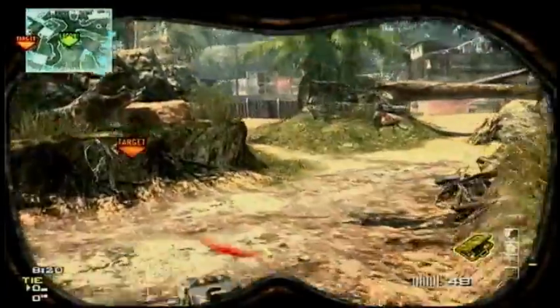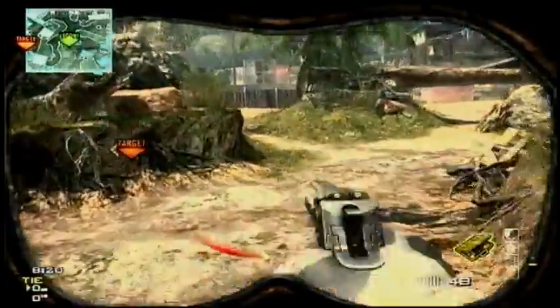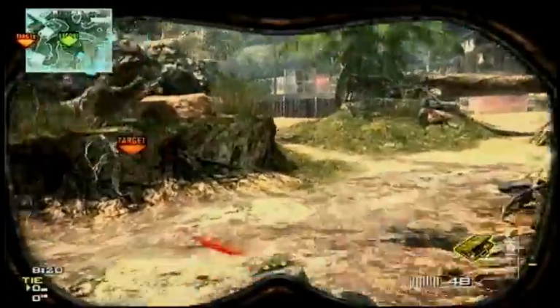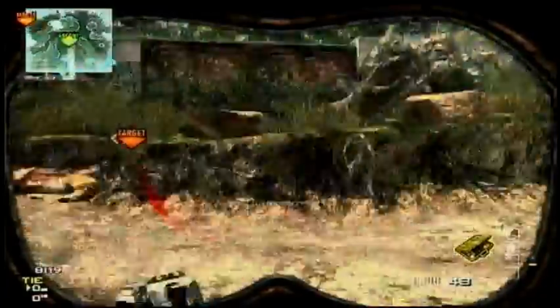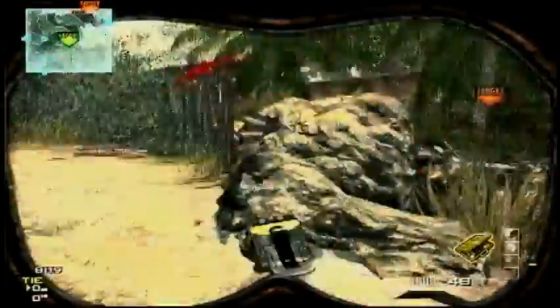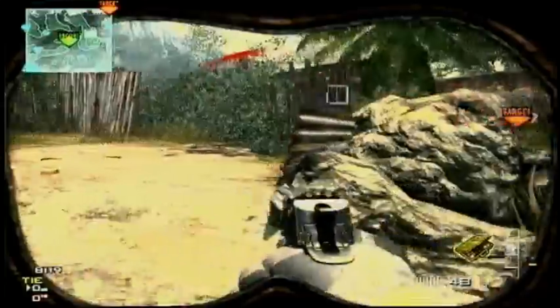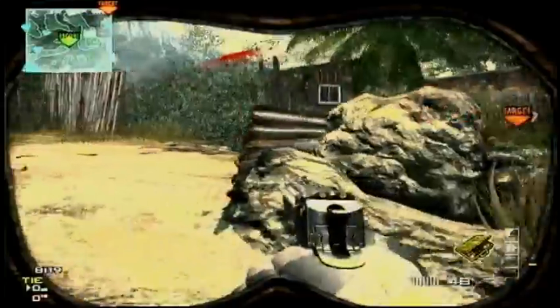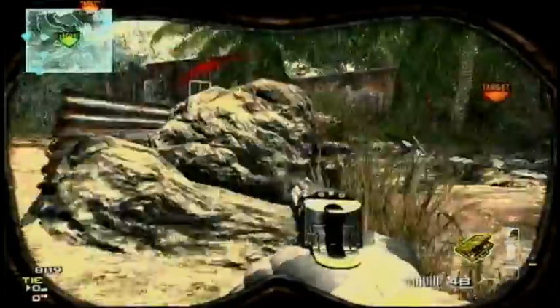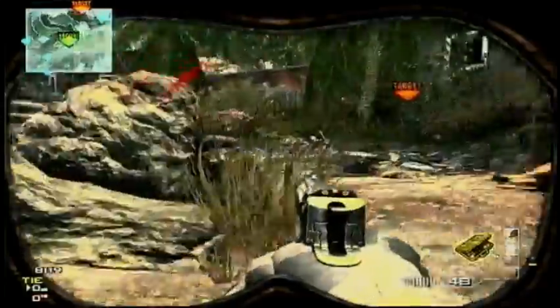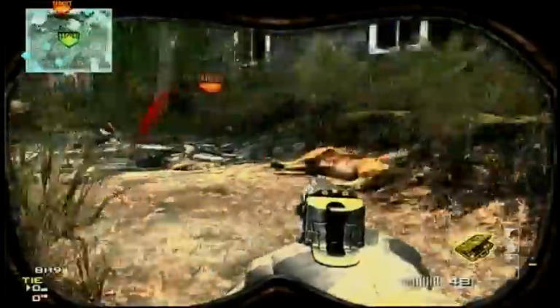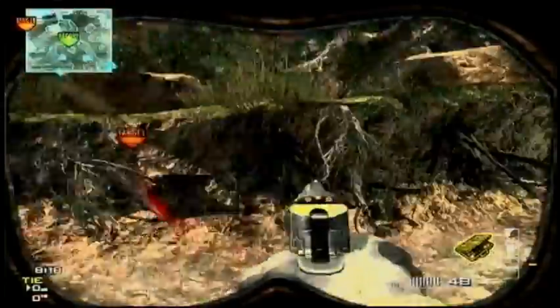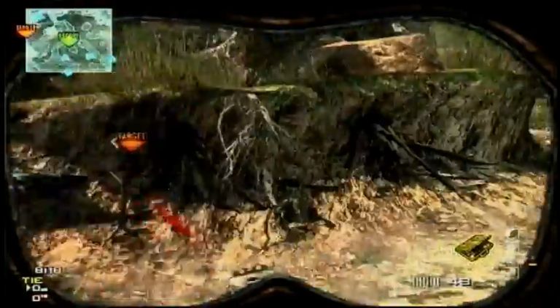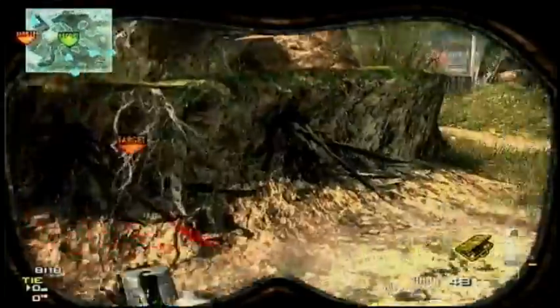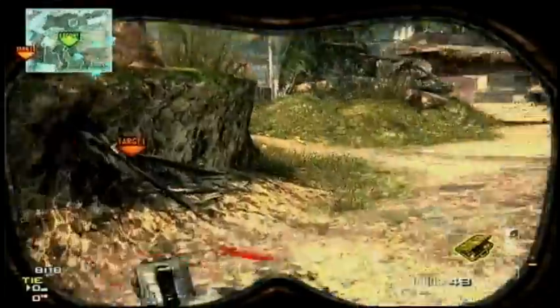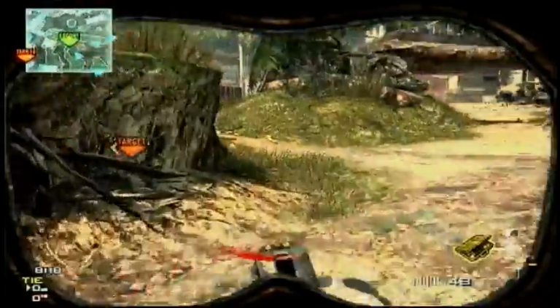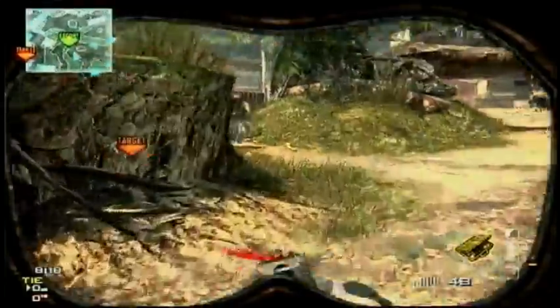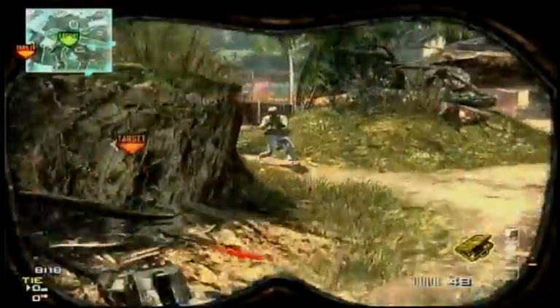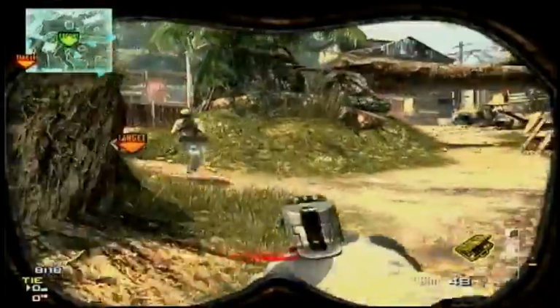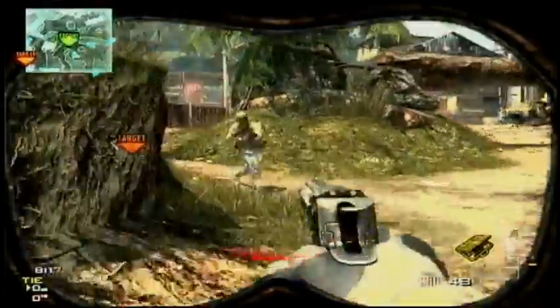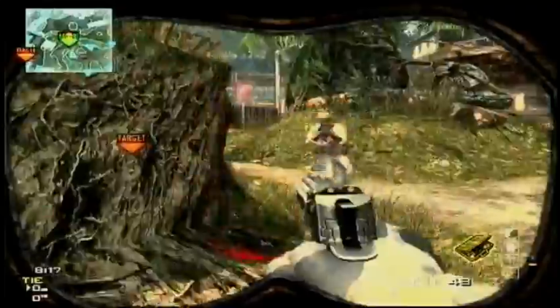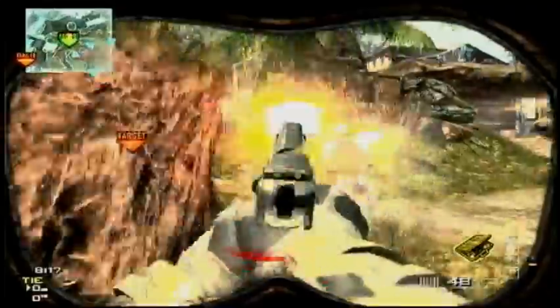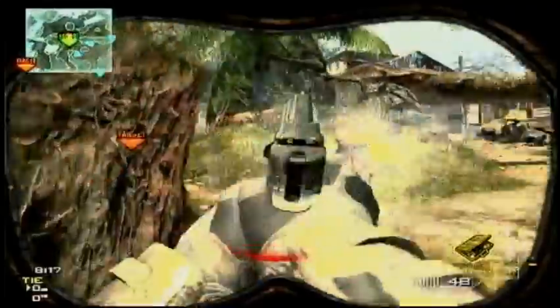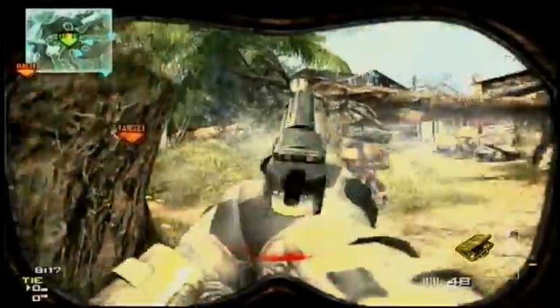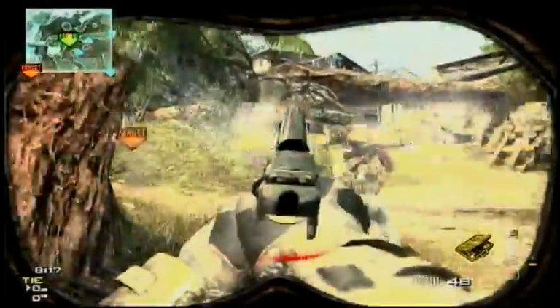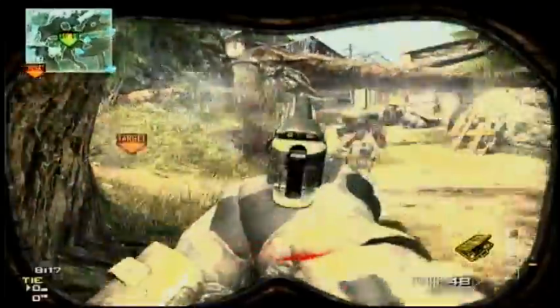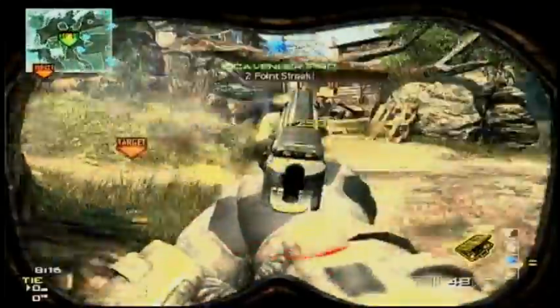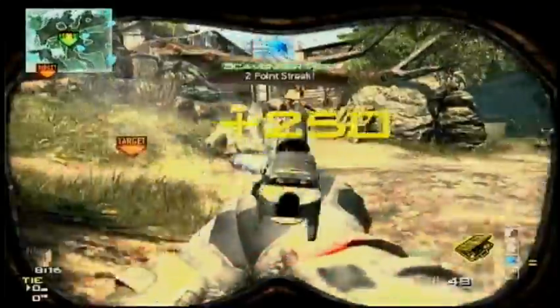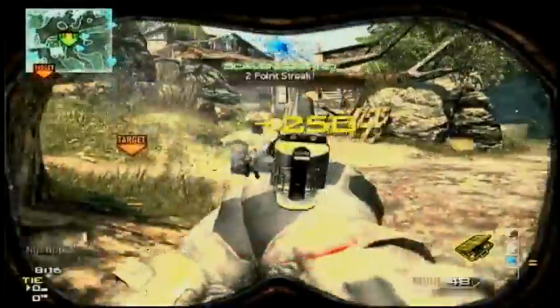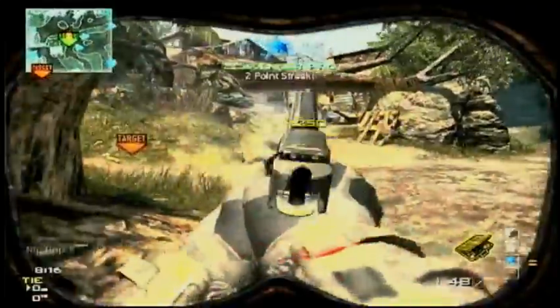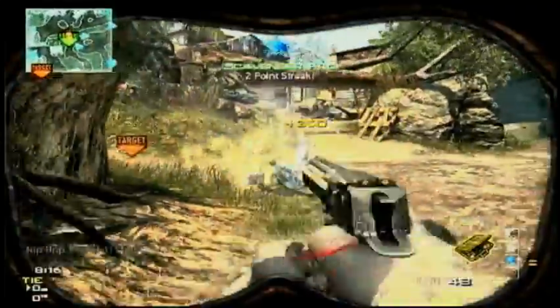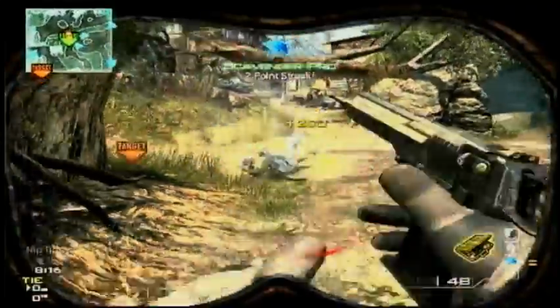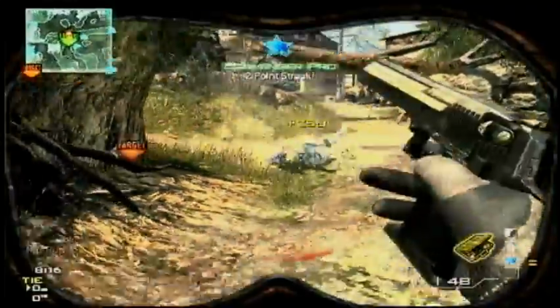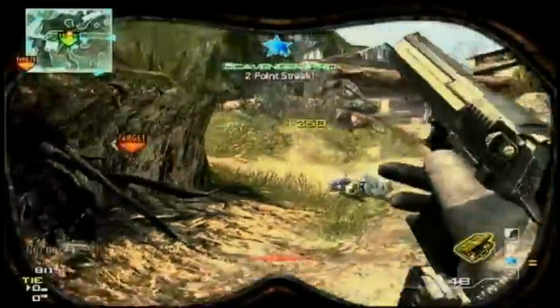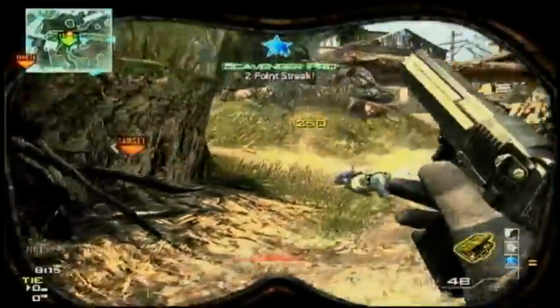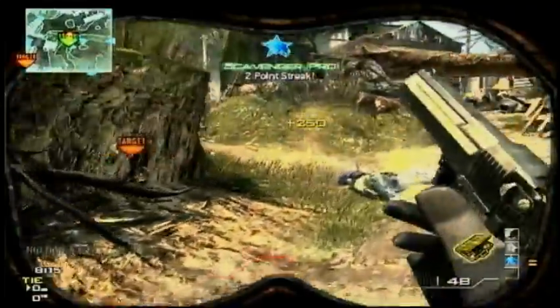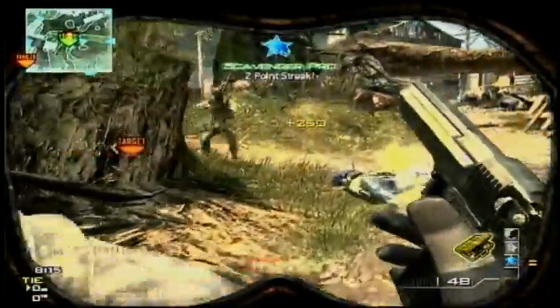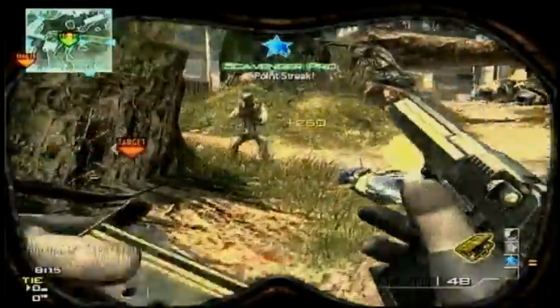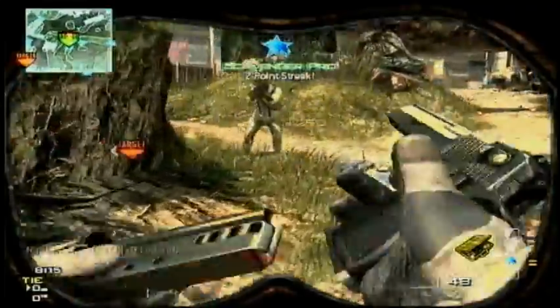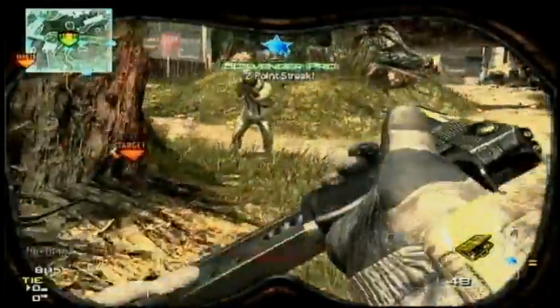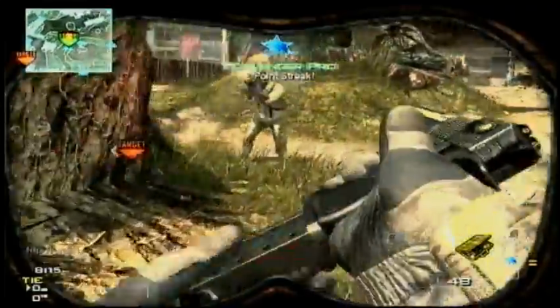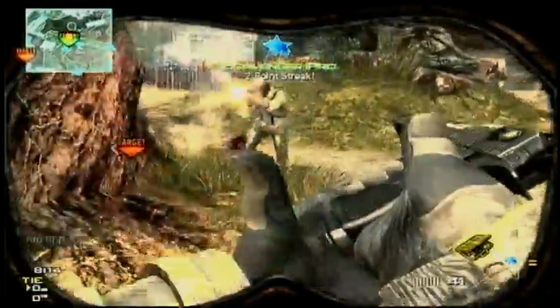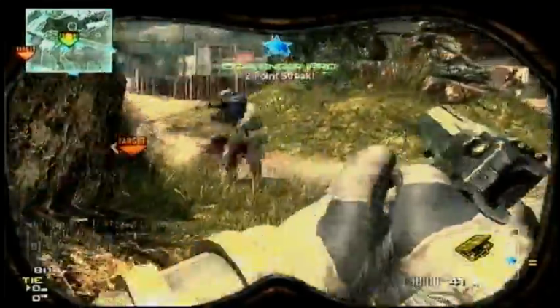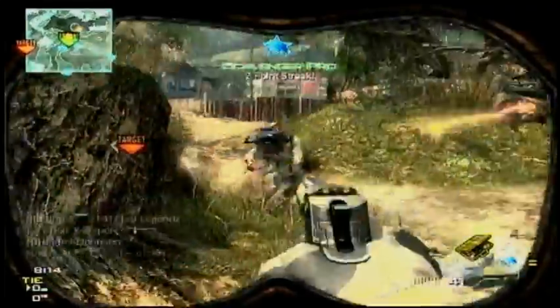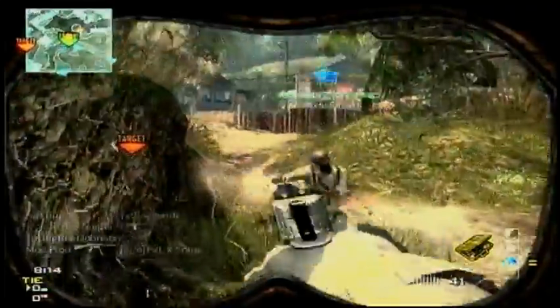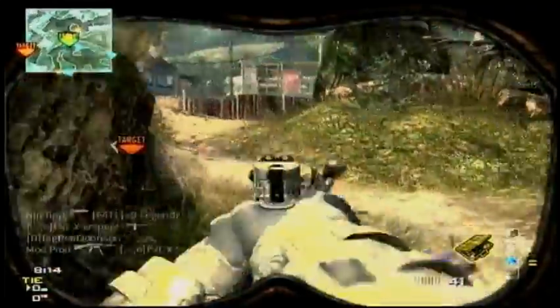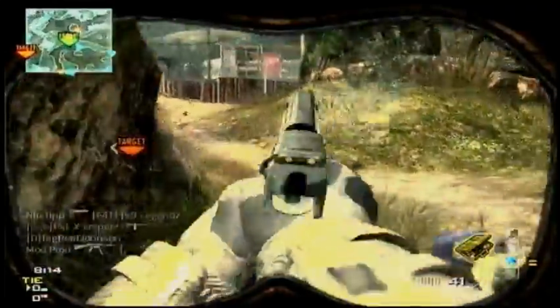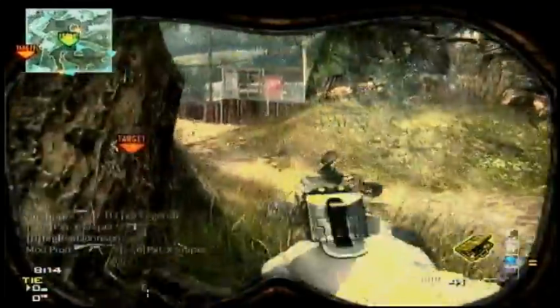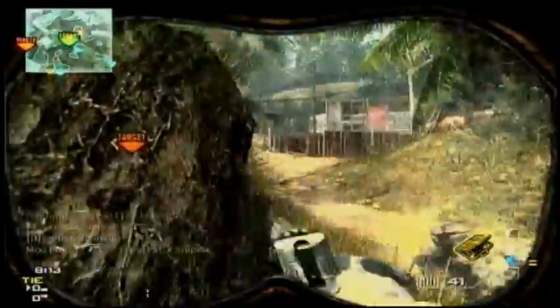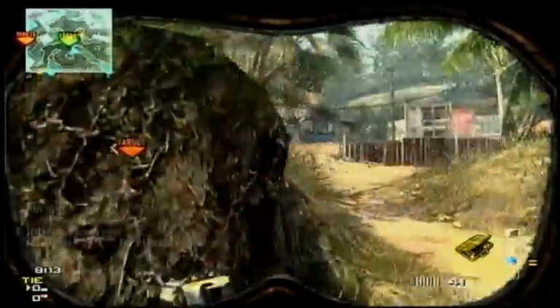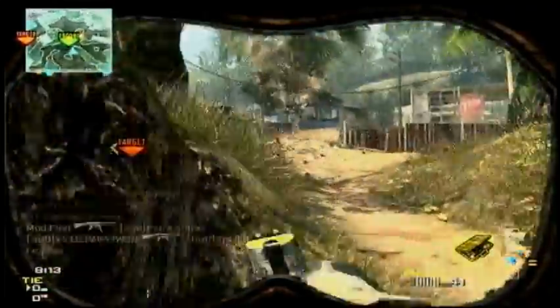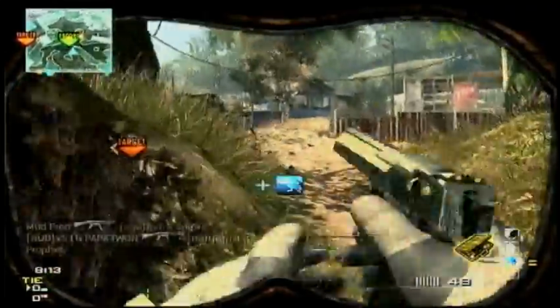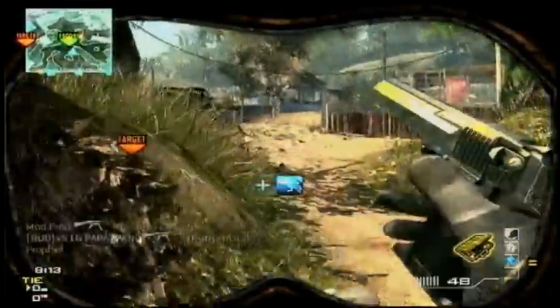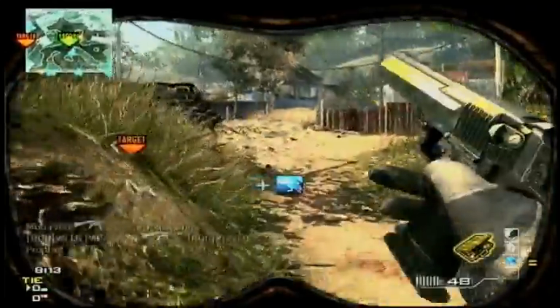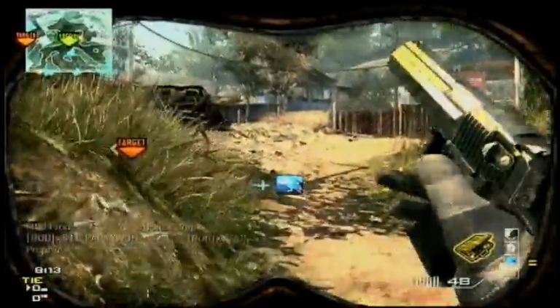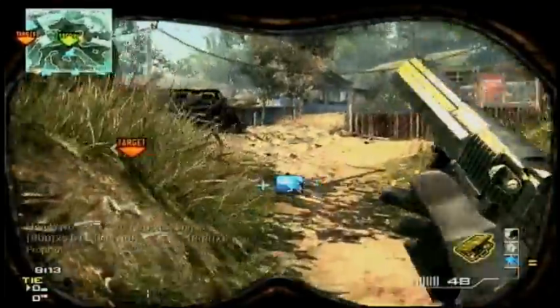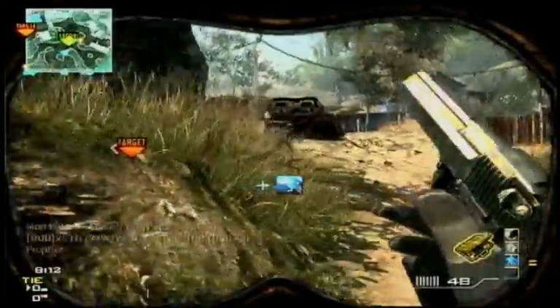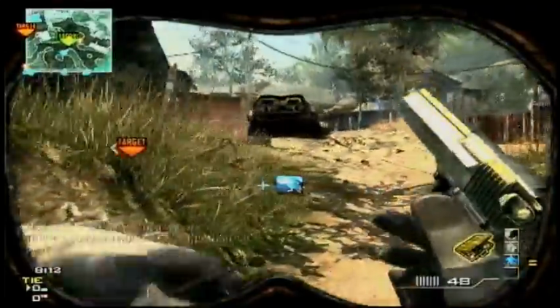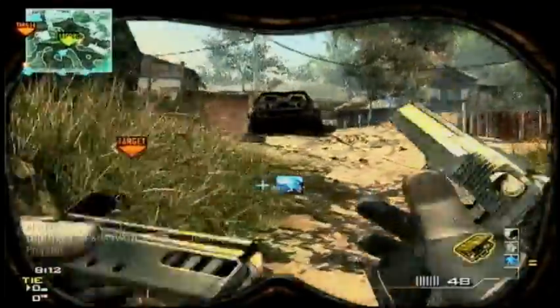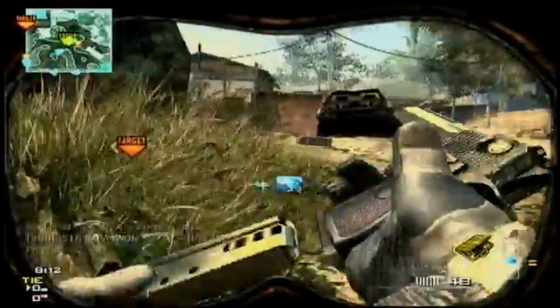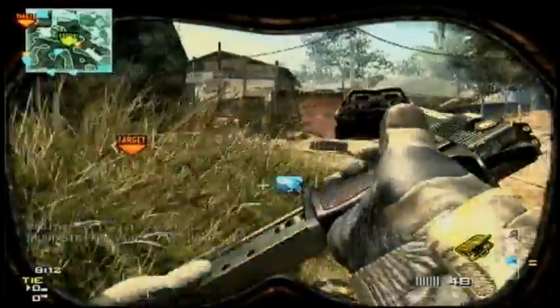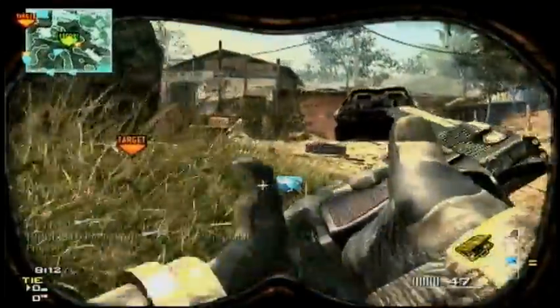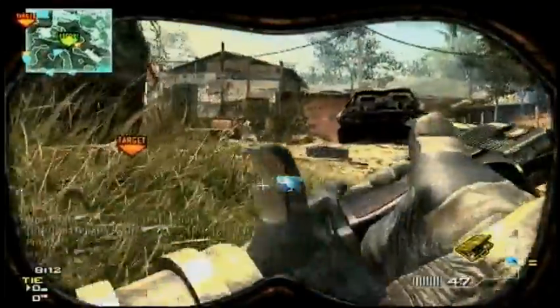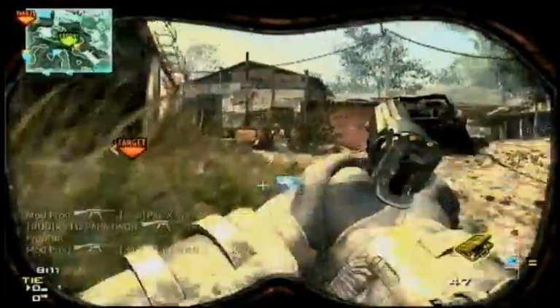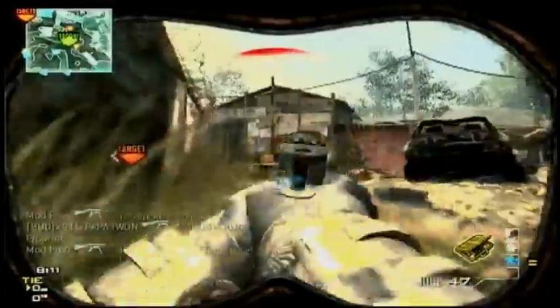Just to show you this — this is the new game mode, Money in the Dank. It's a good MOAB he got using the Desert Eagle, which is quite cool.